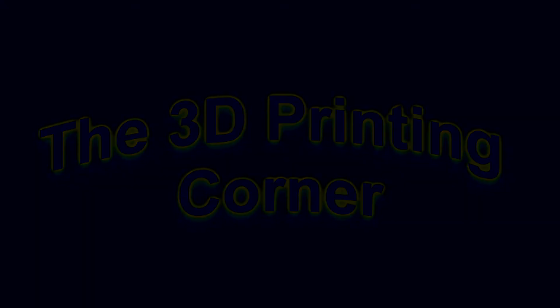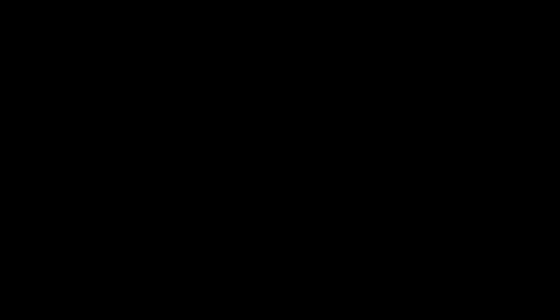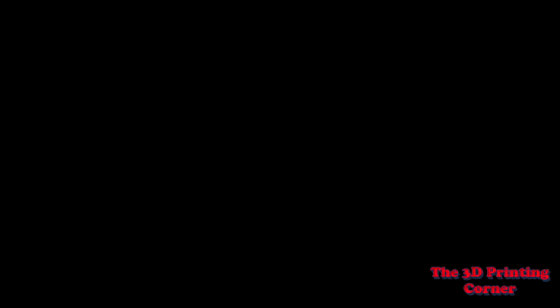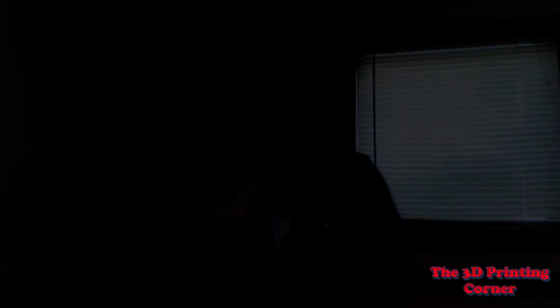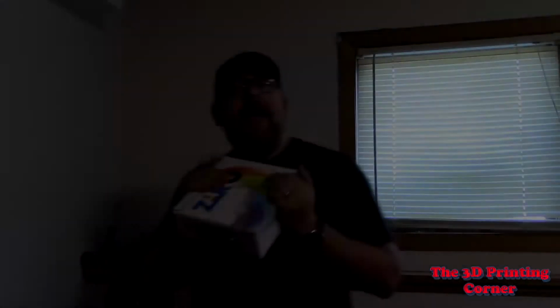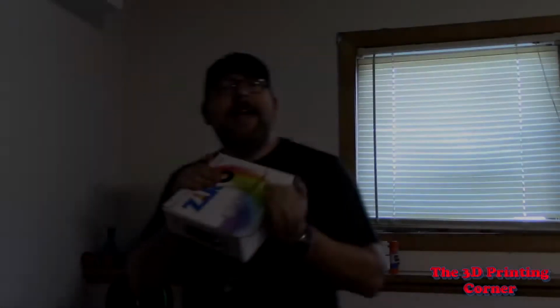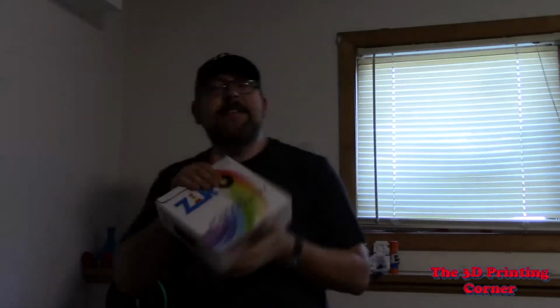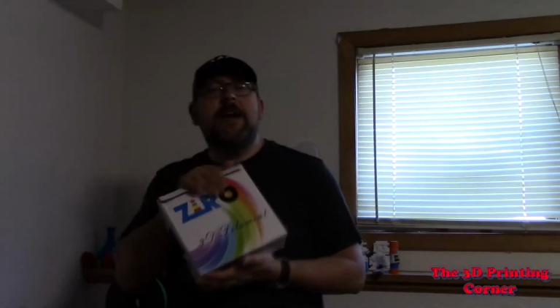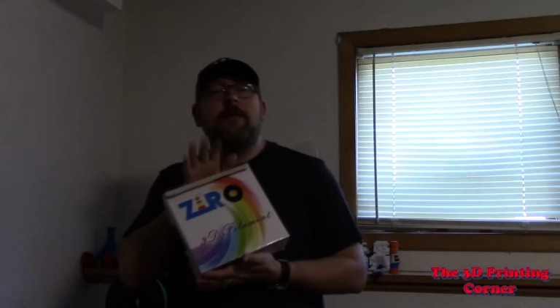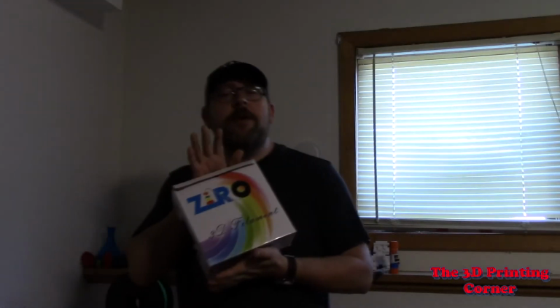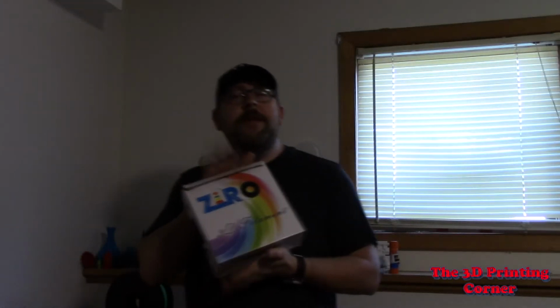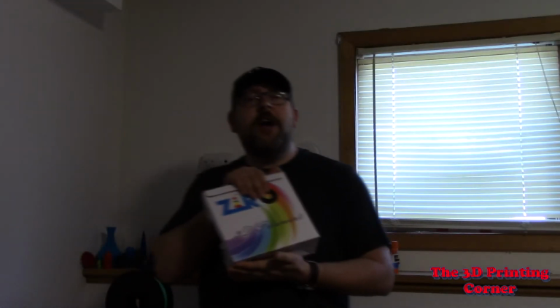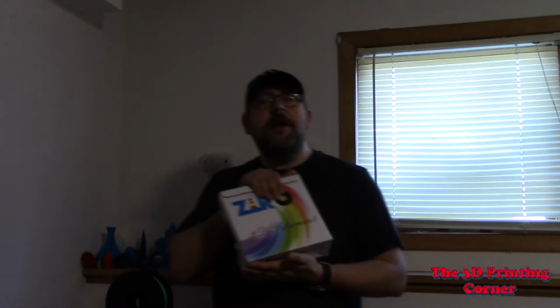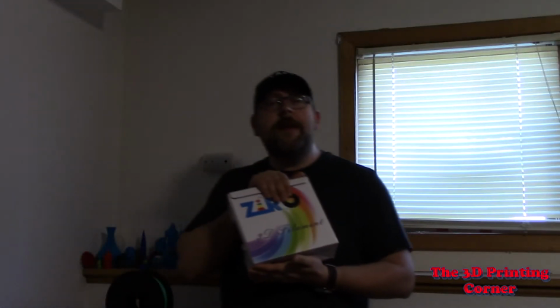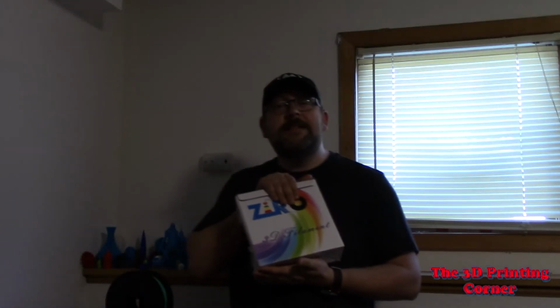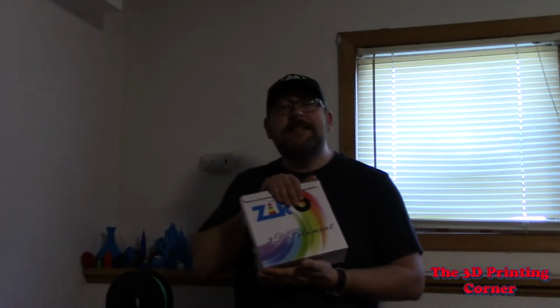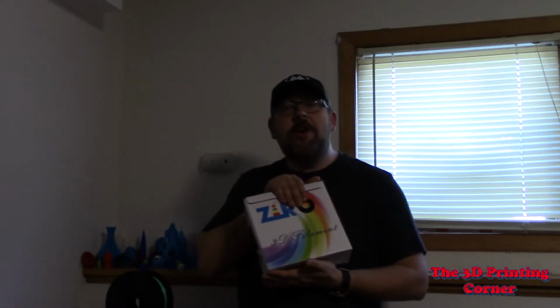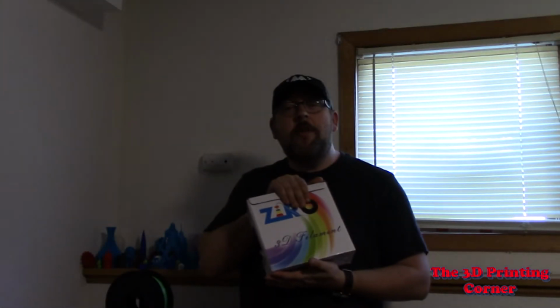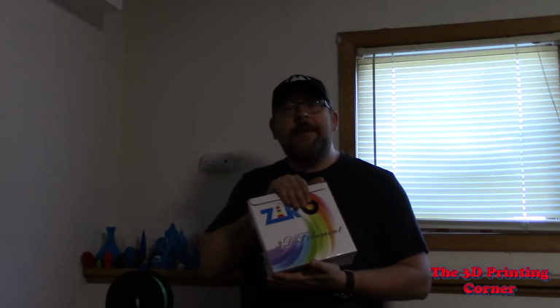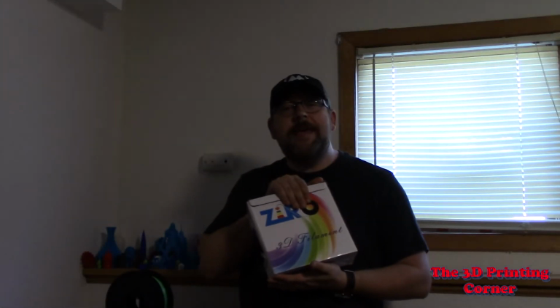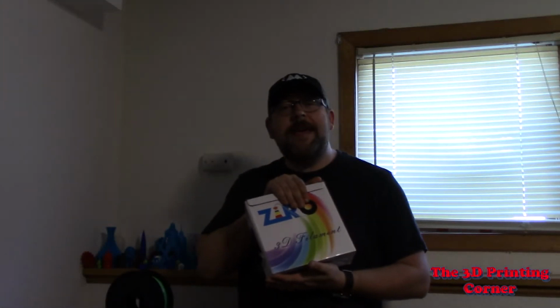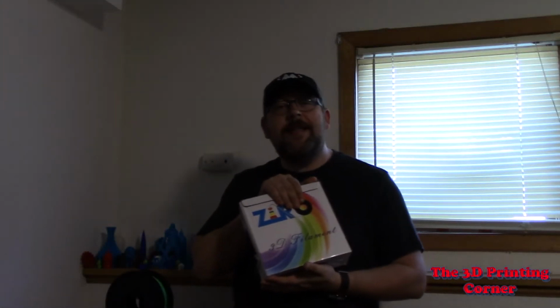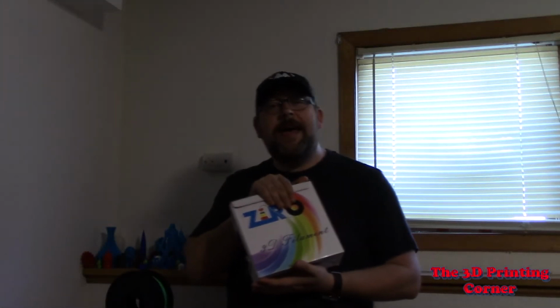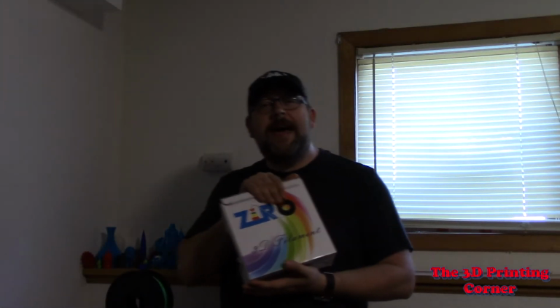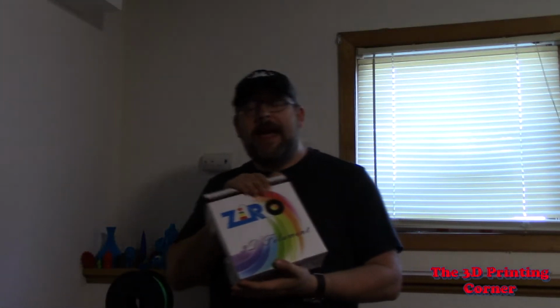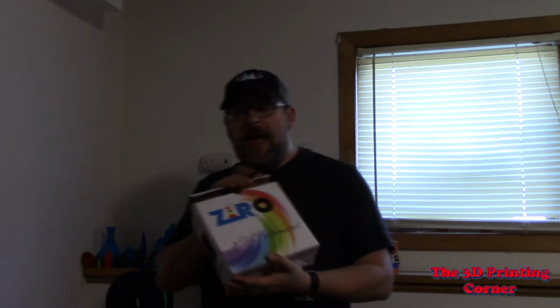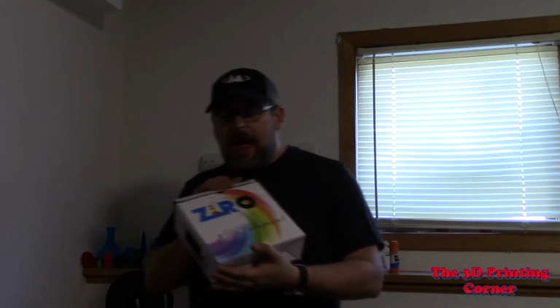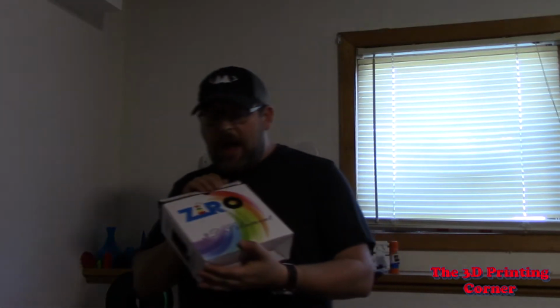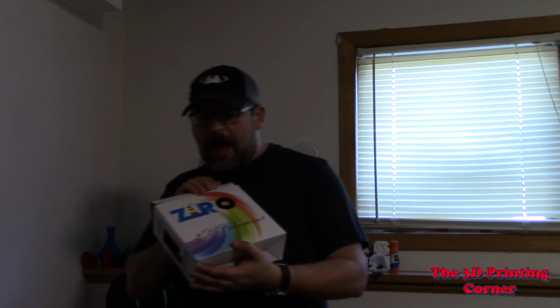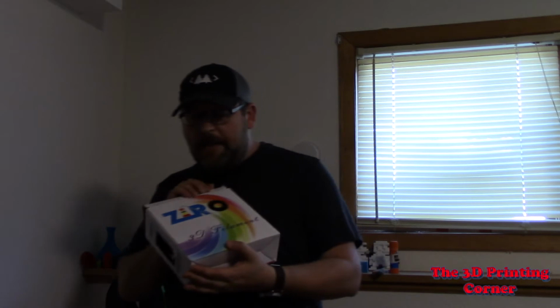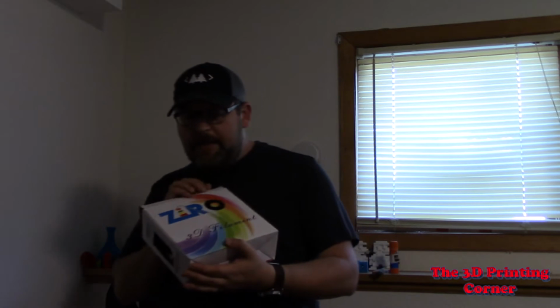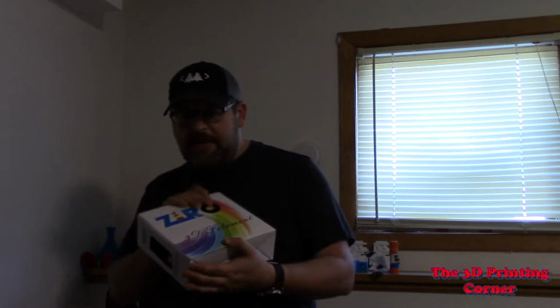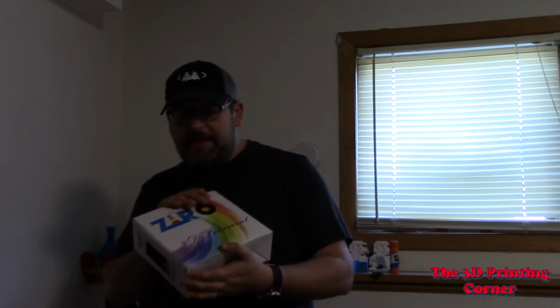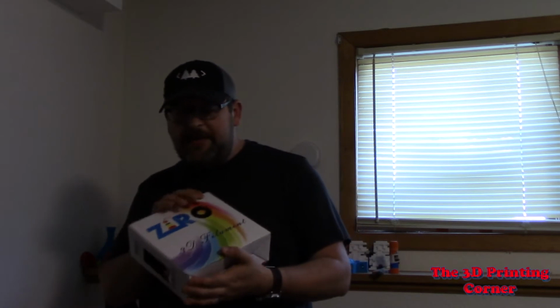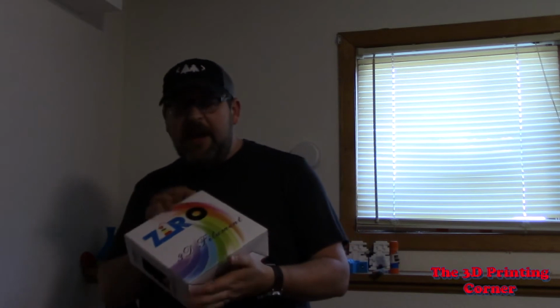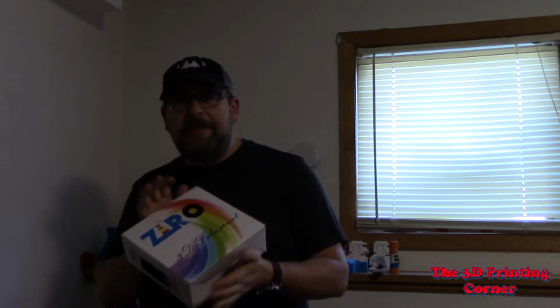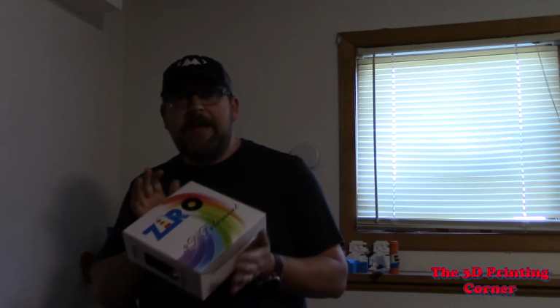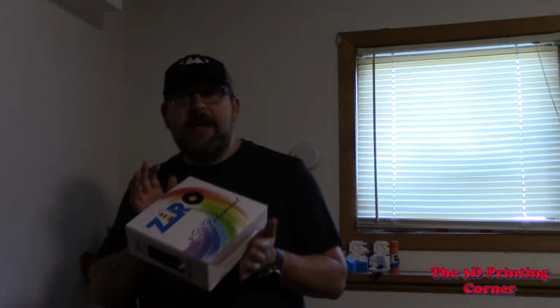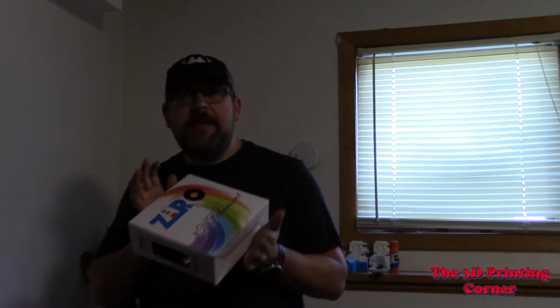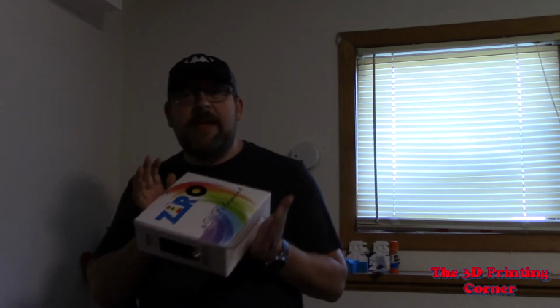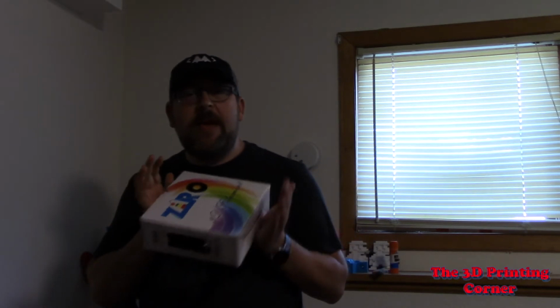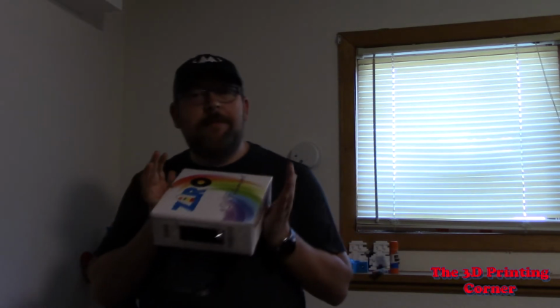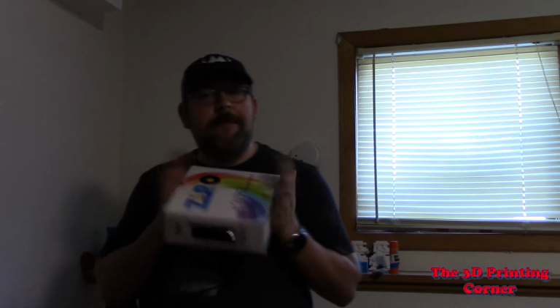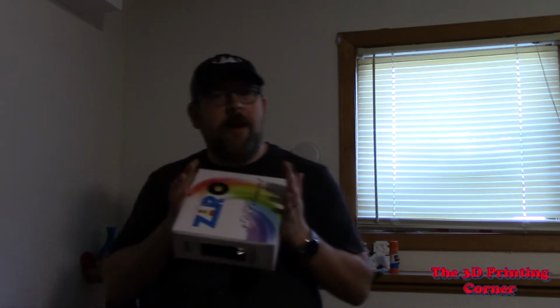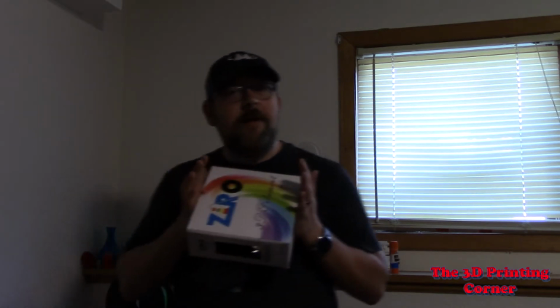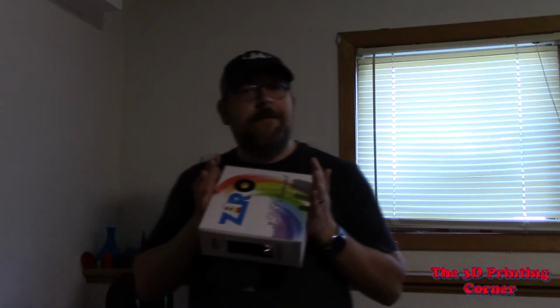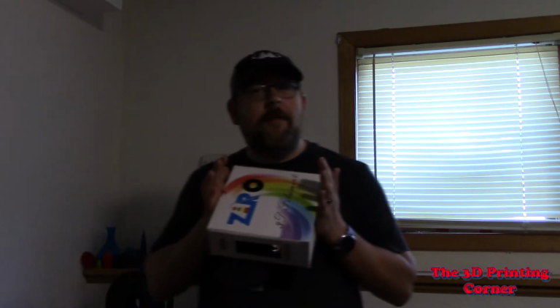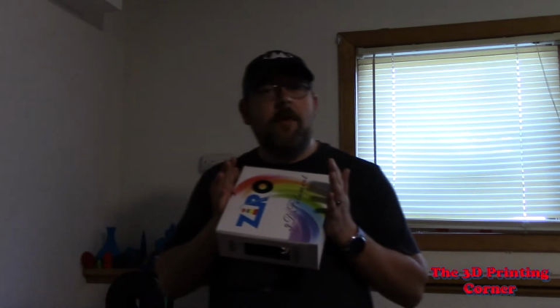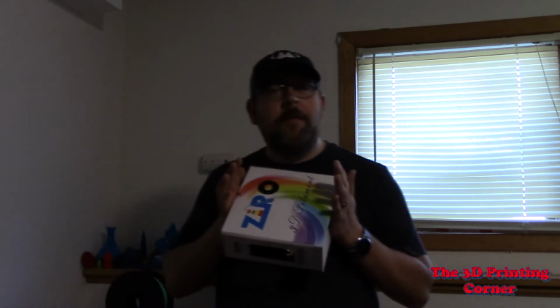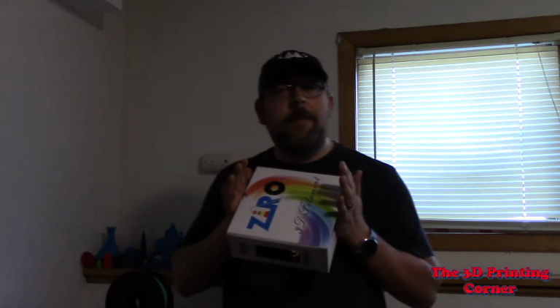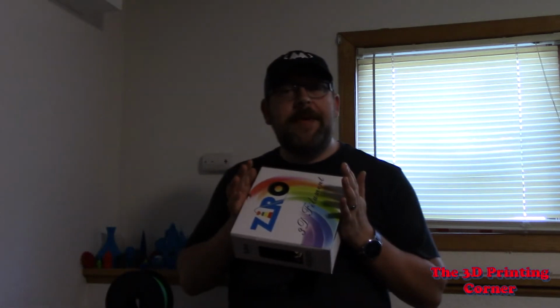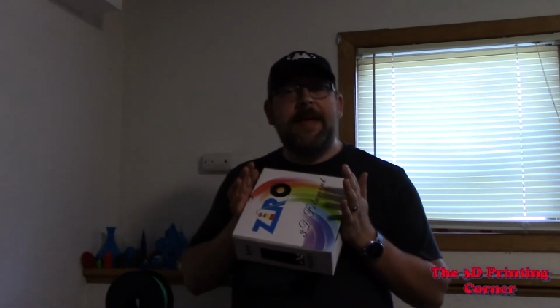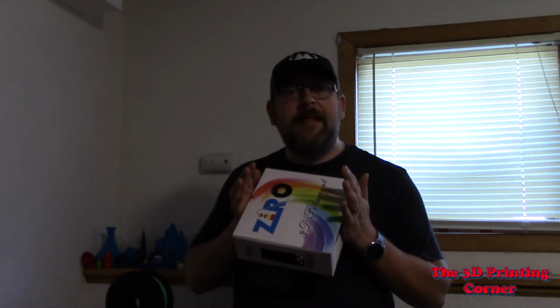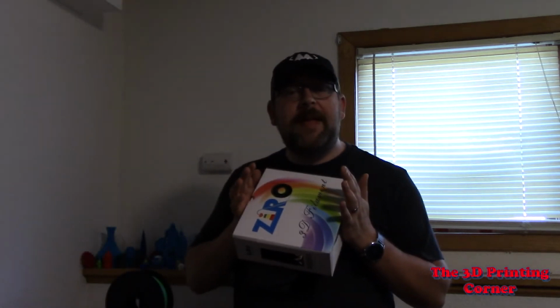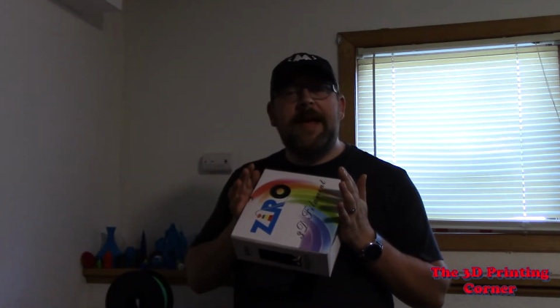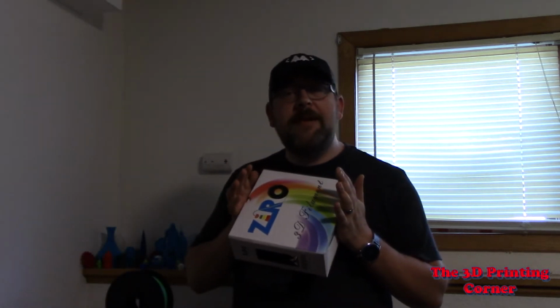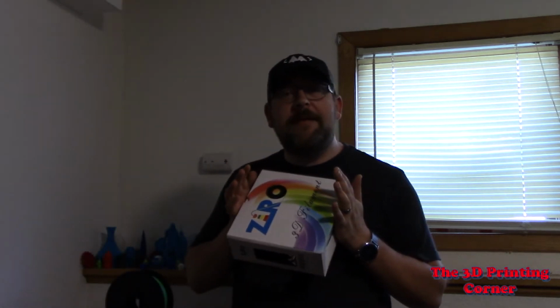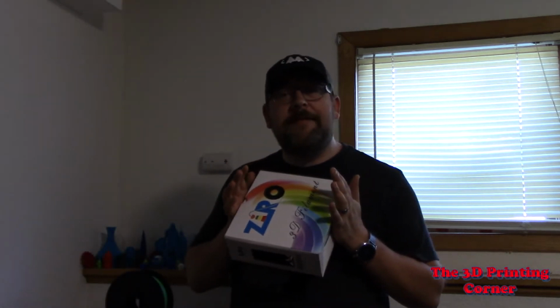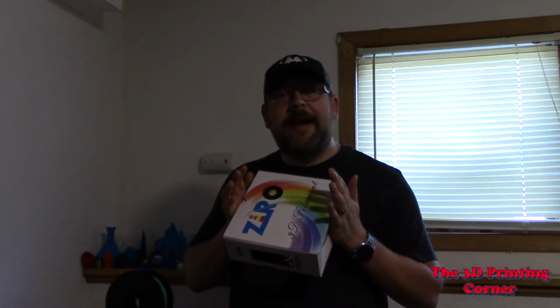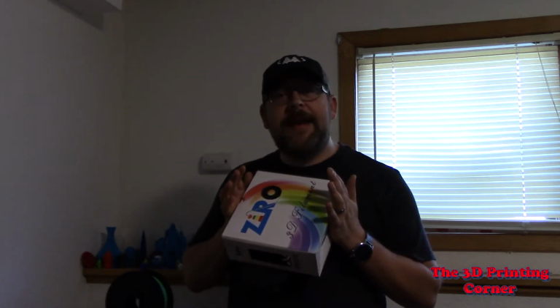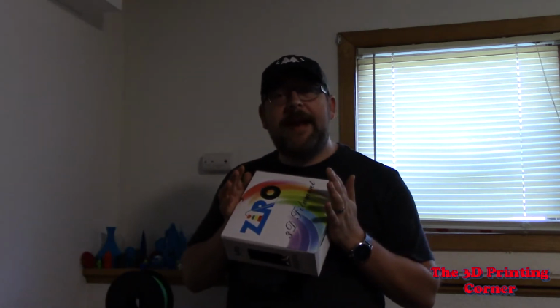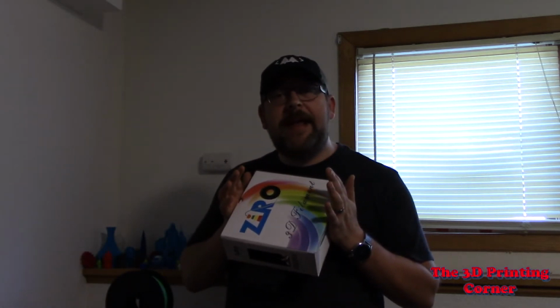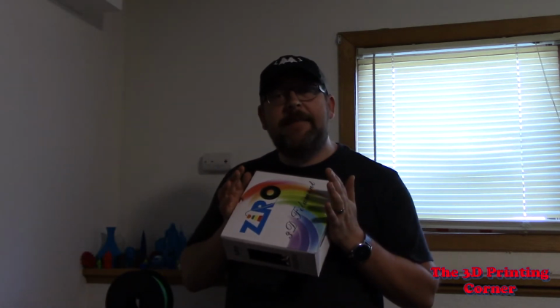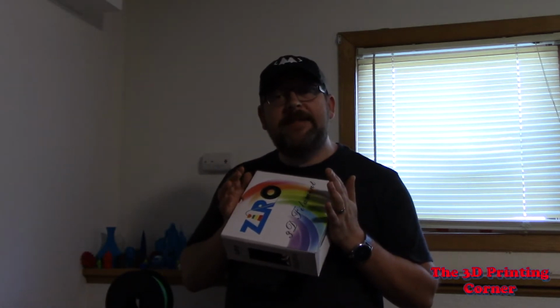So like I said, we're going to be talking about Zero PLA. This stuff is a very affordable PLA. You can find it on Amazon.